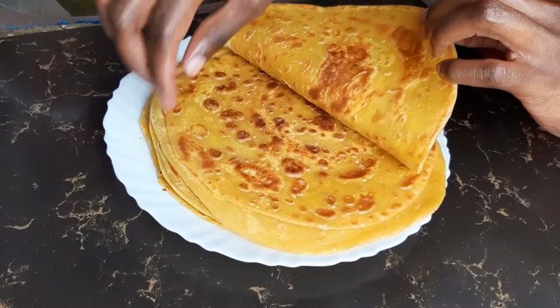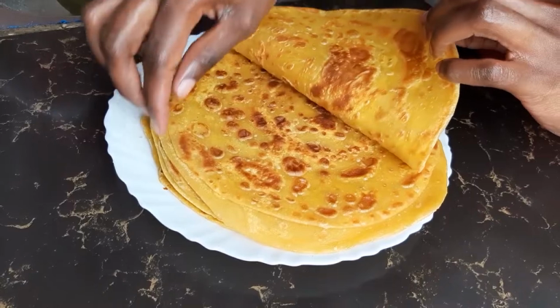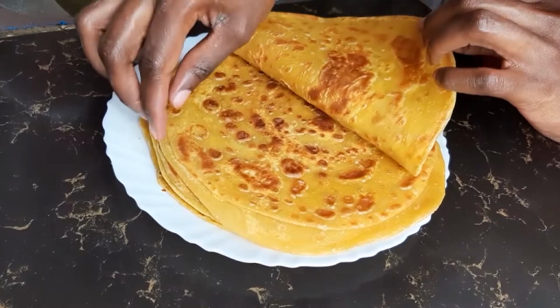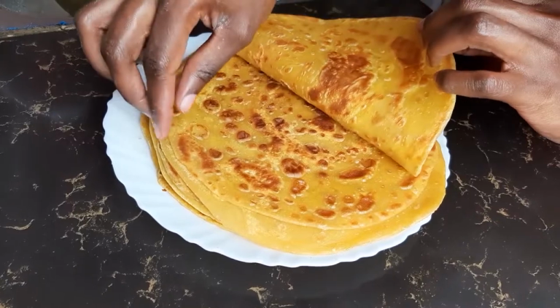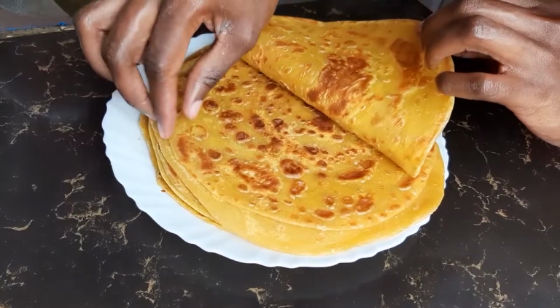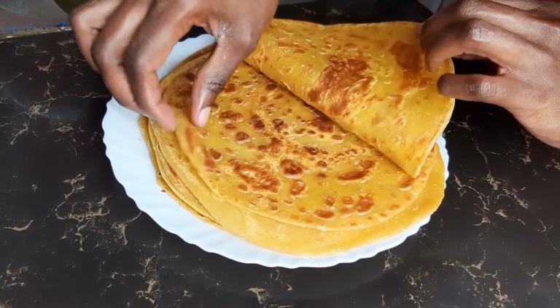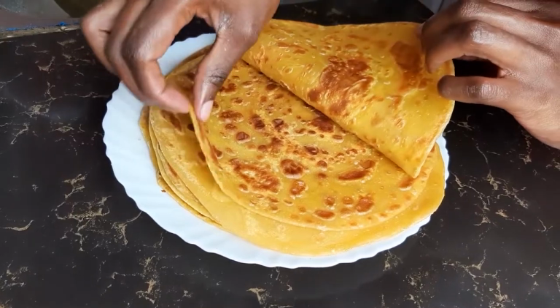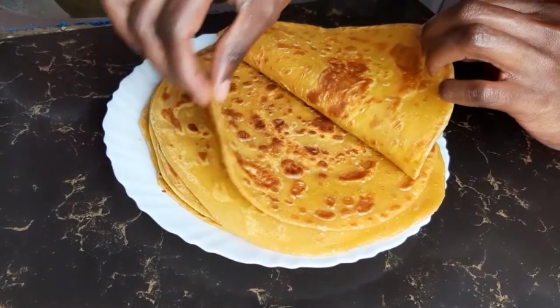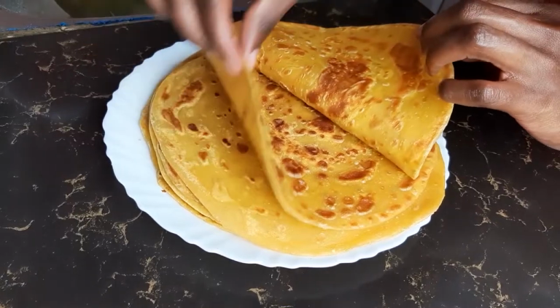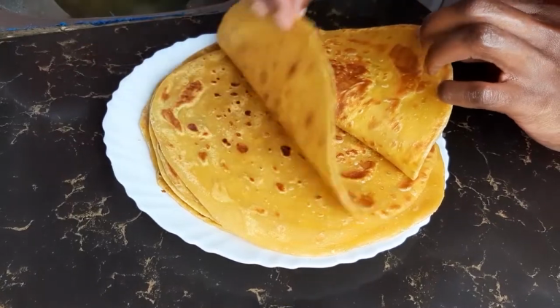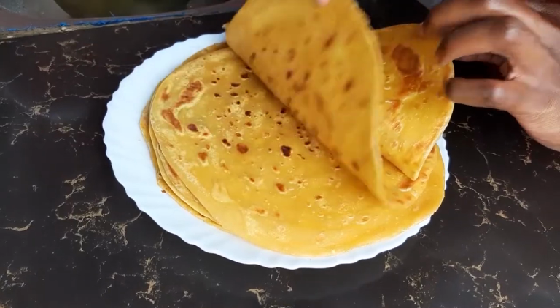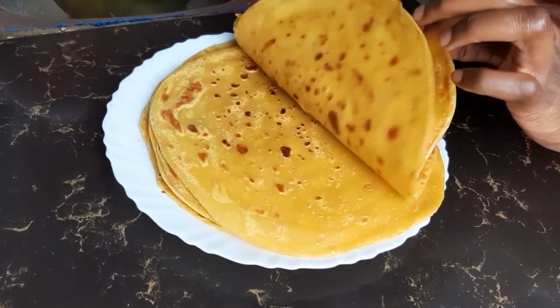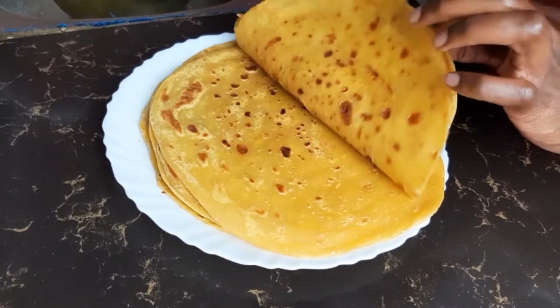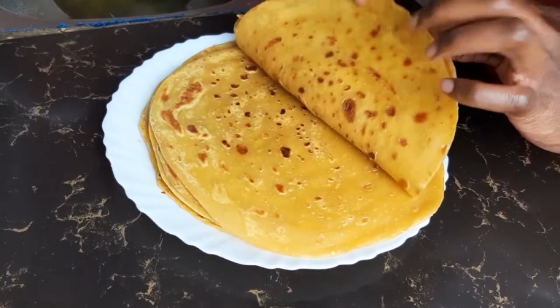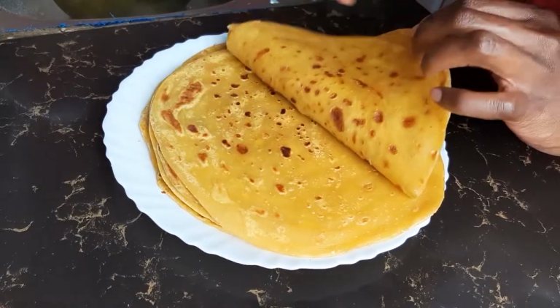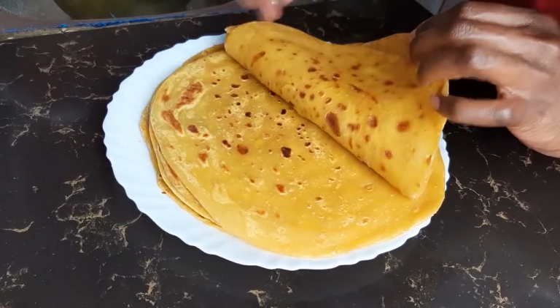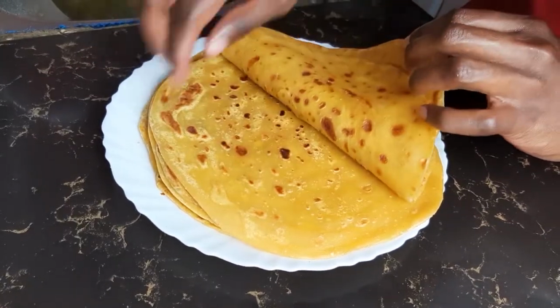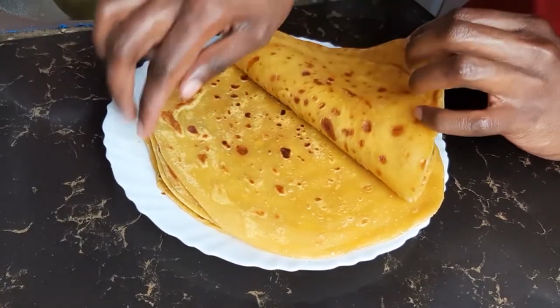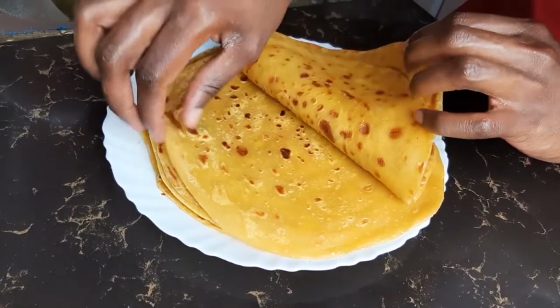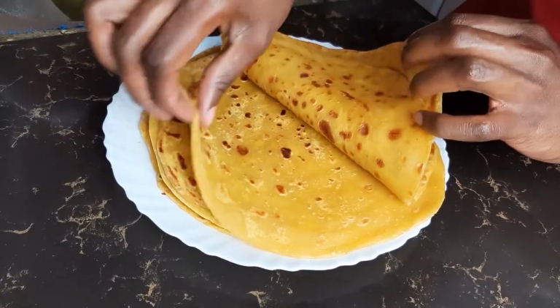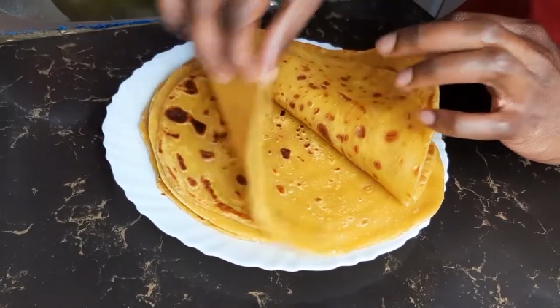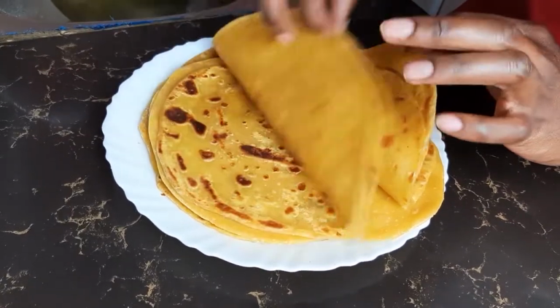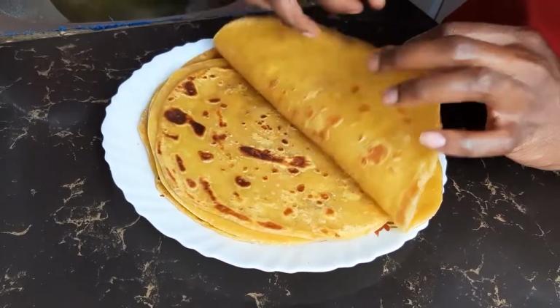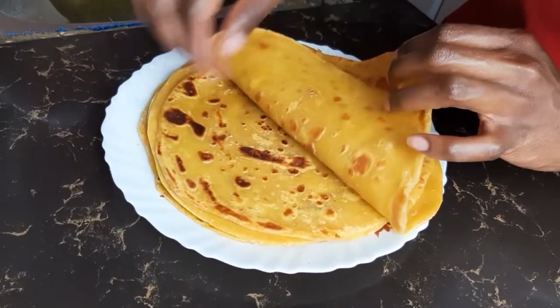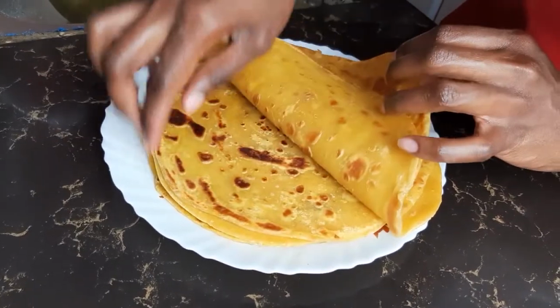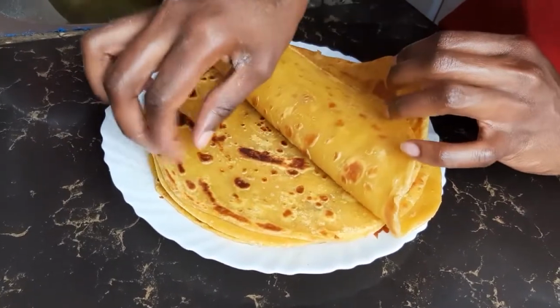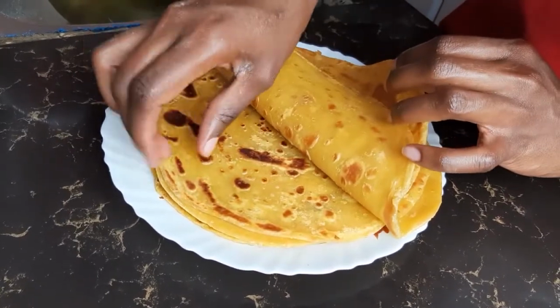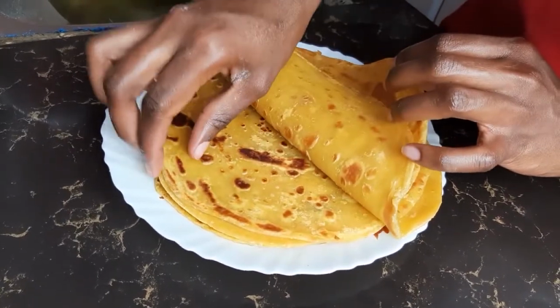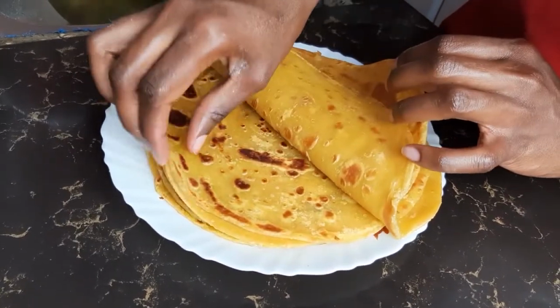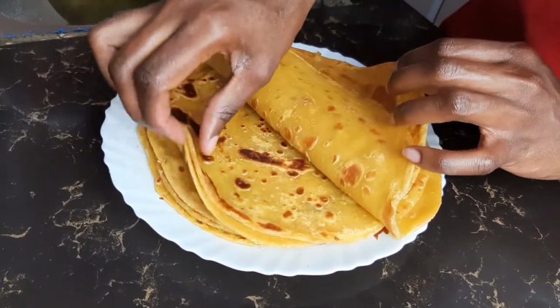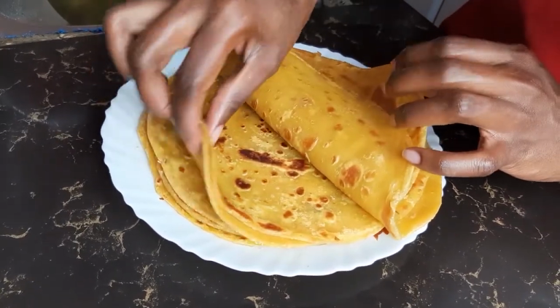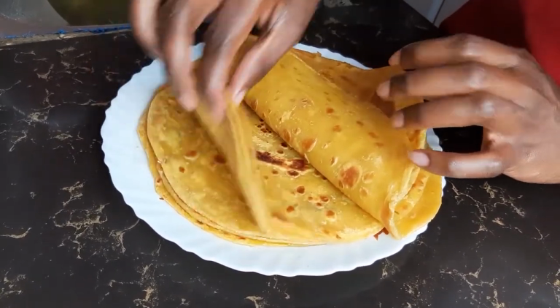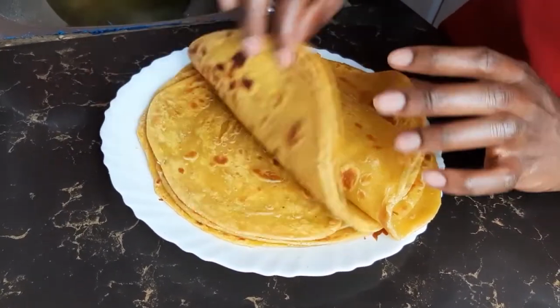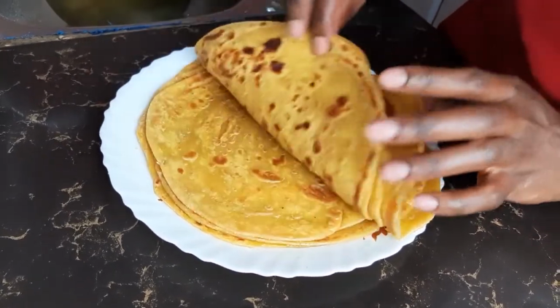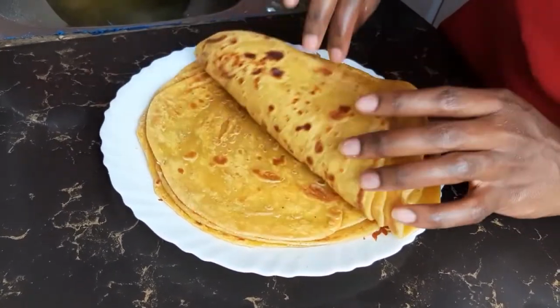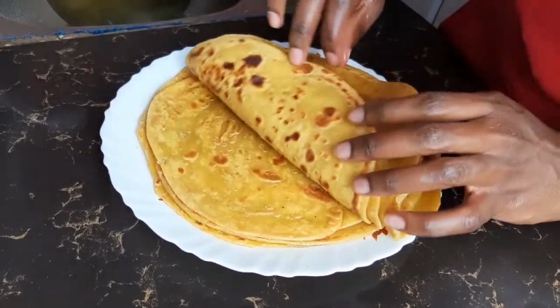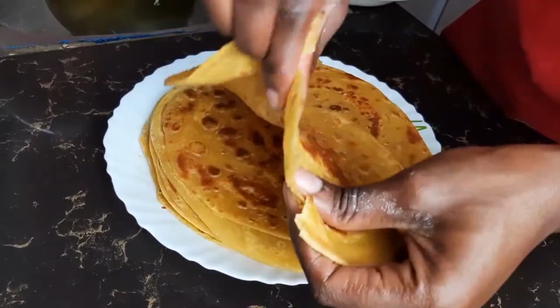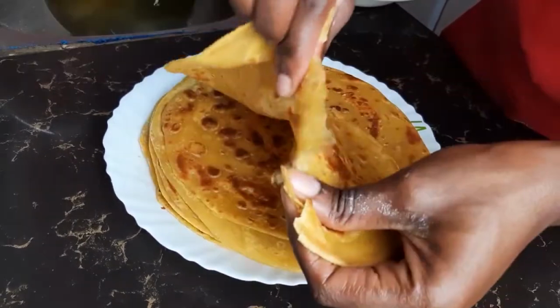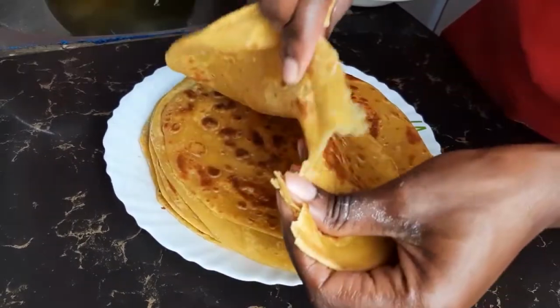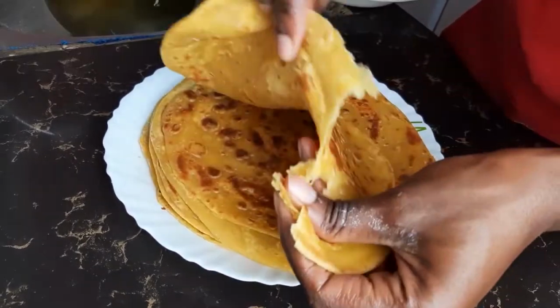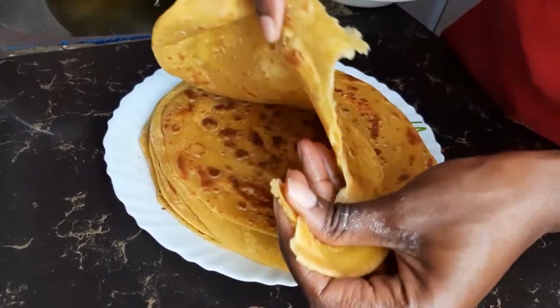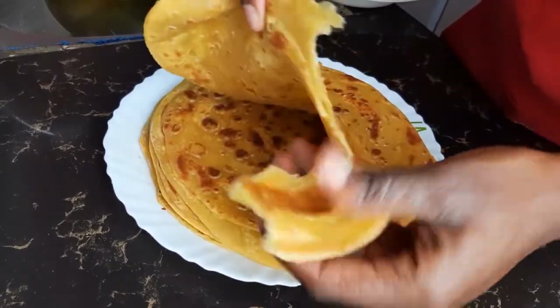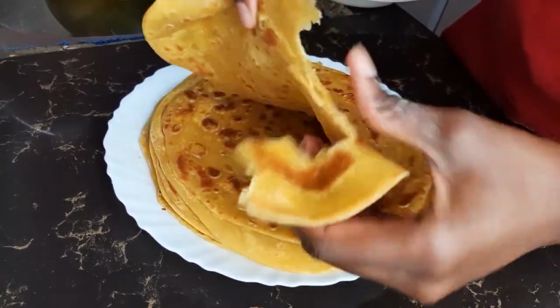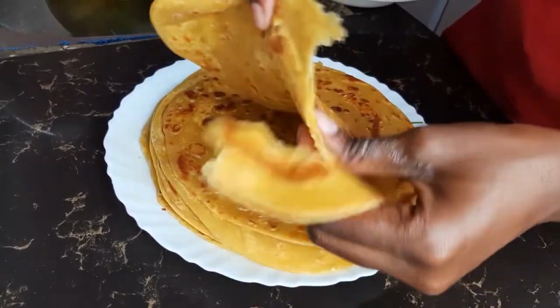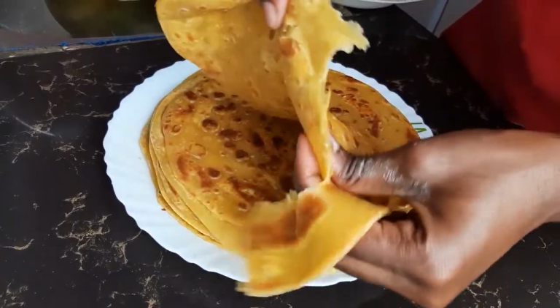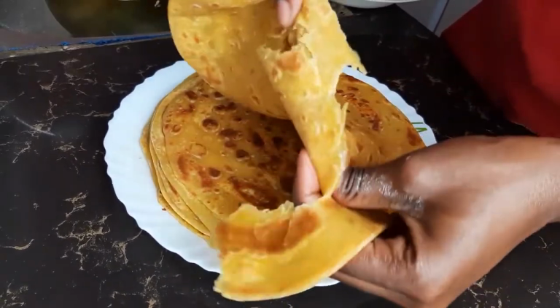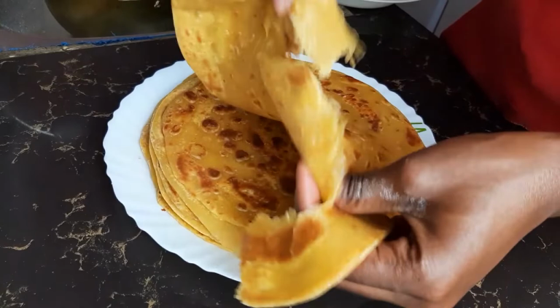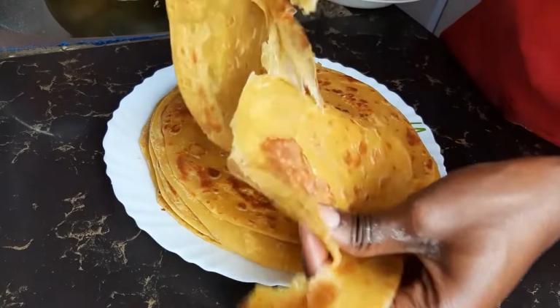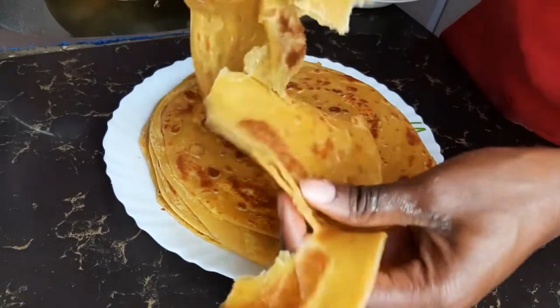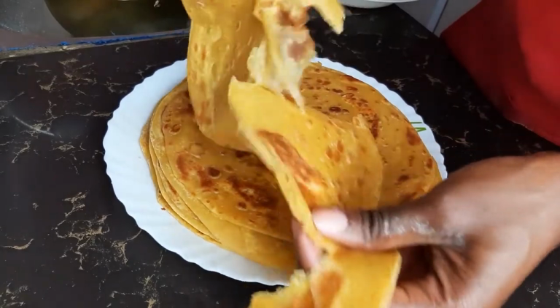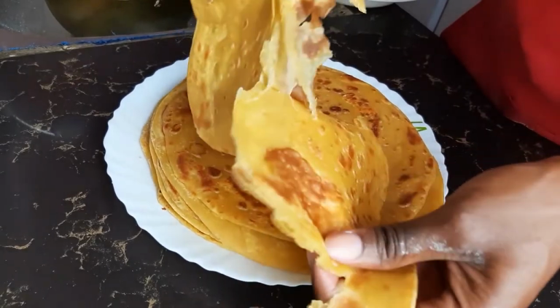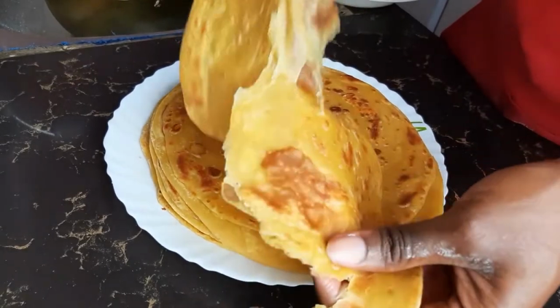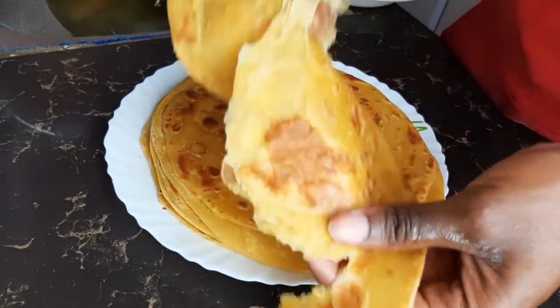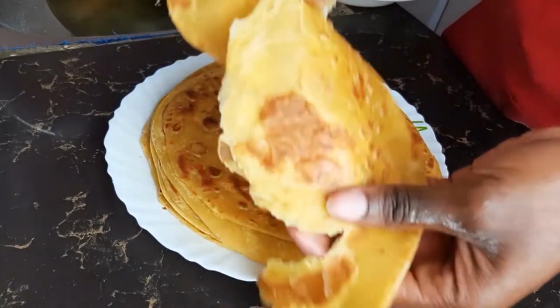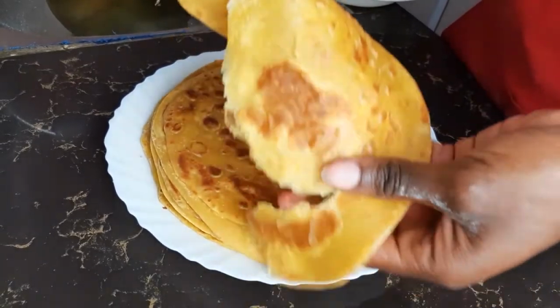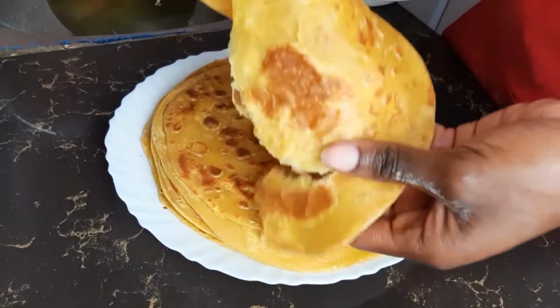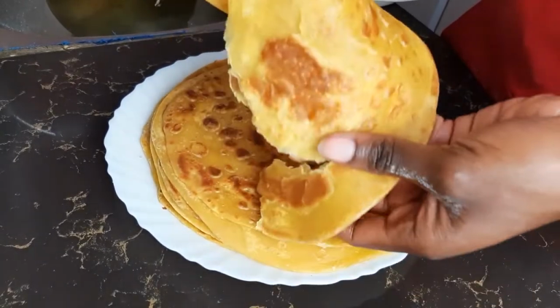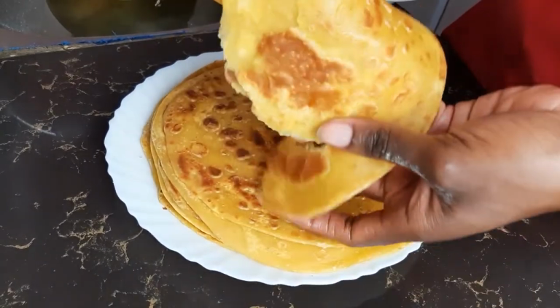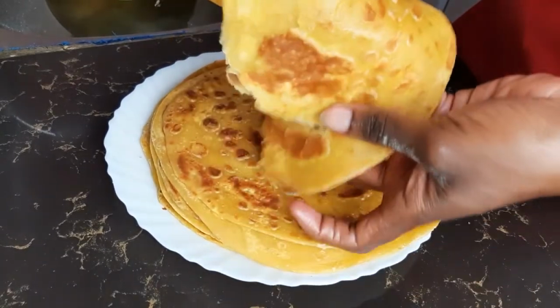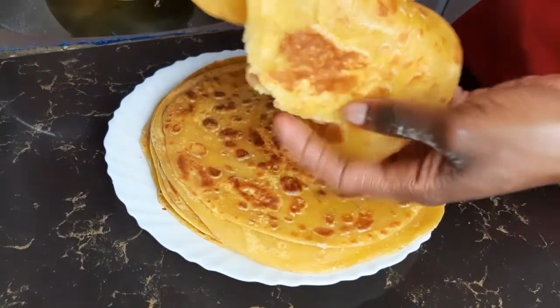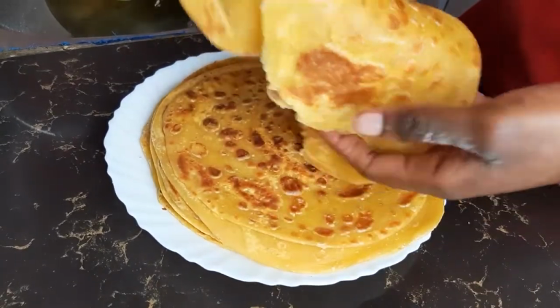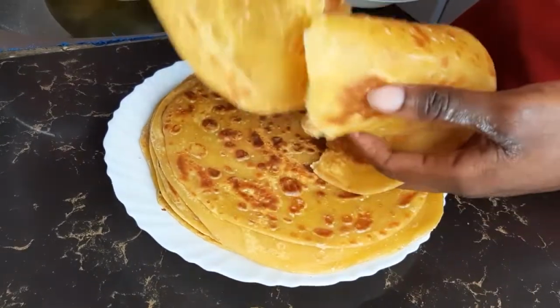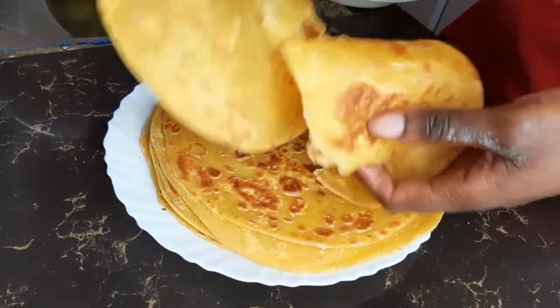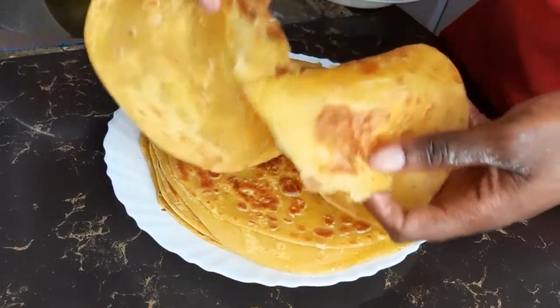Welcome. Today I show you how to make butternut chapattis. They are soft and they have layers, as you can see.